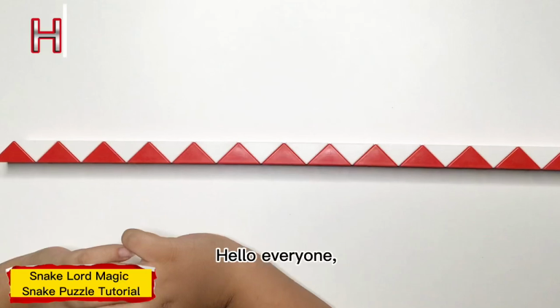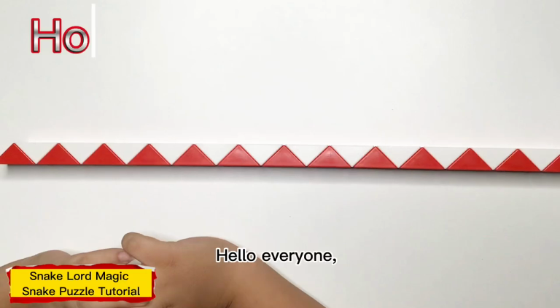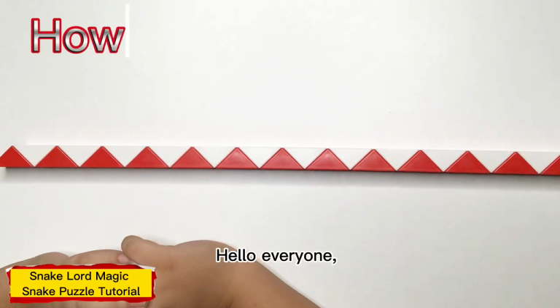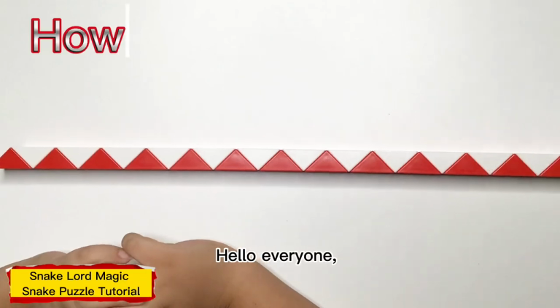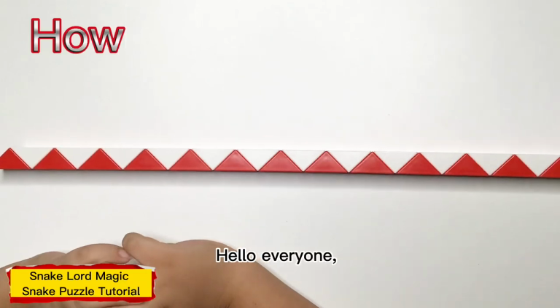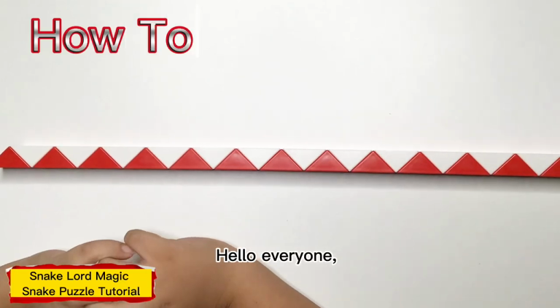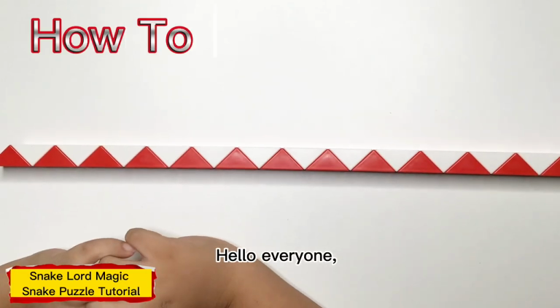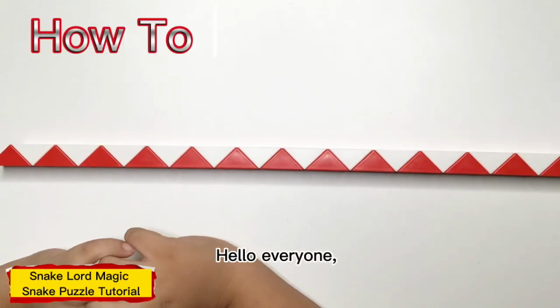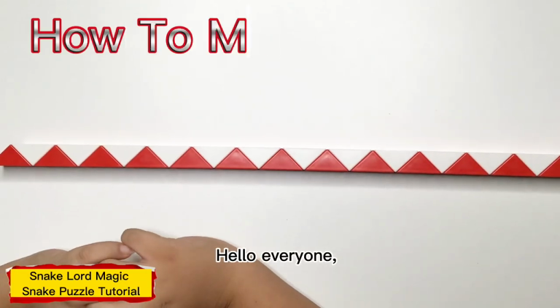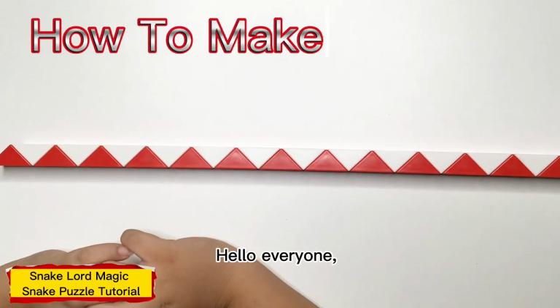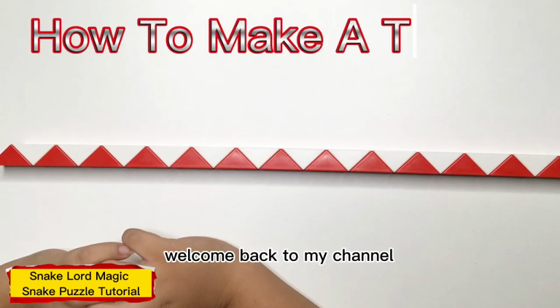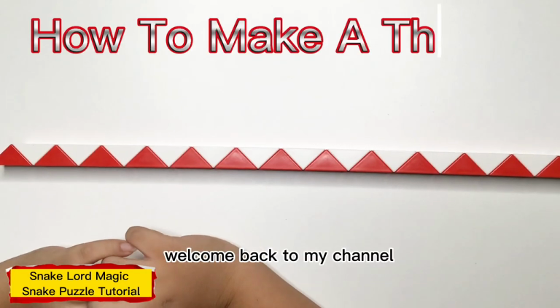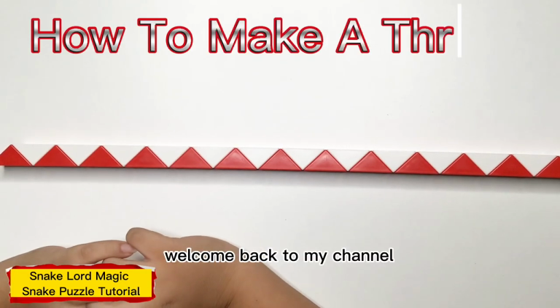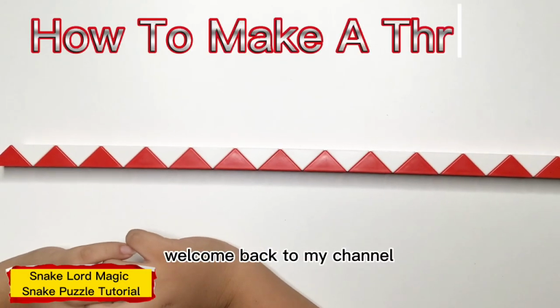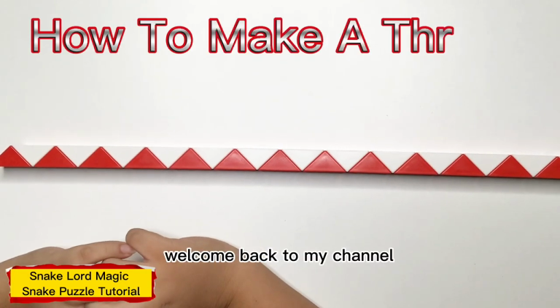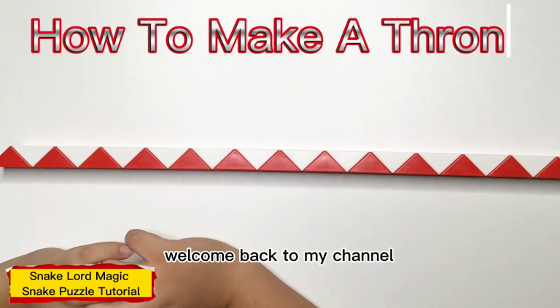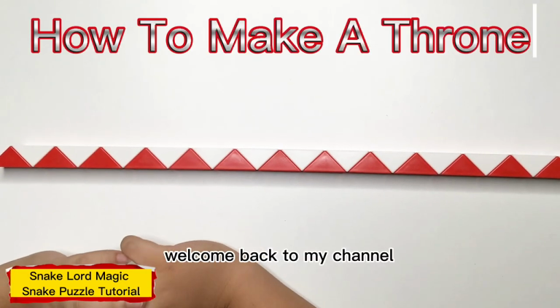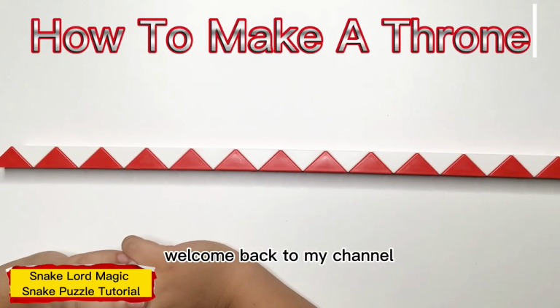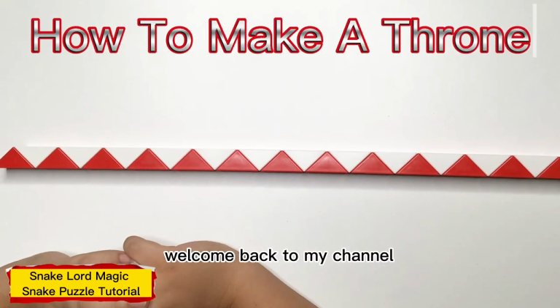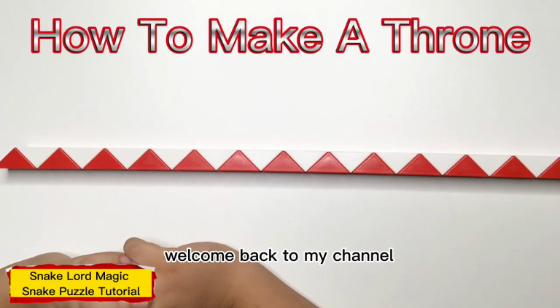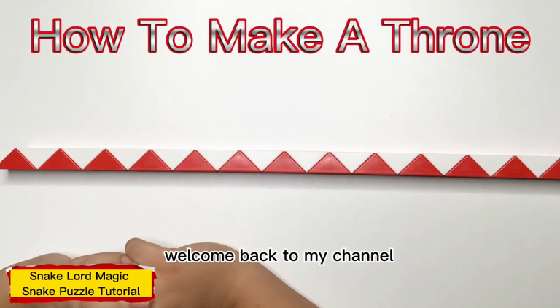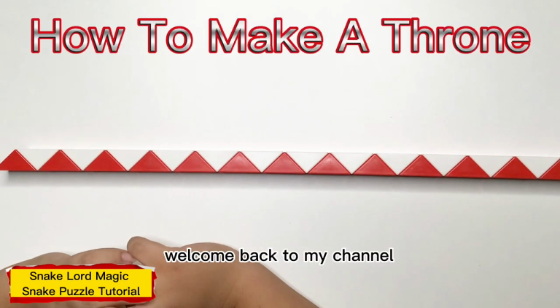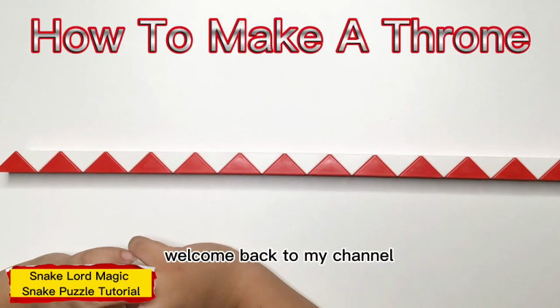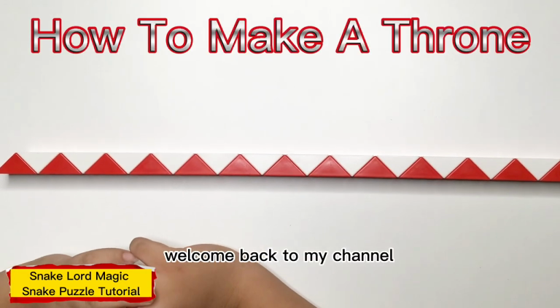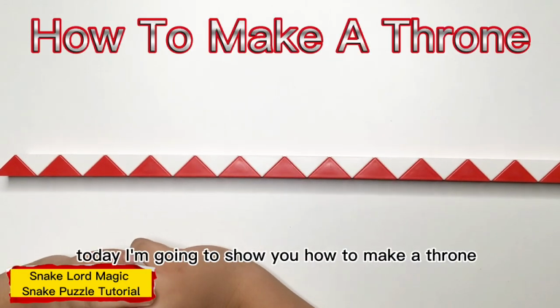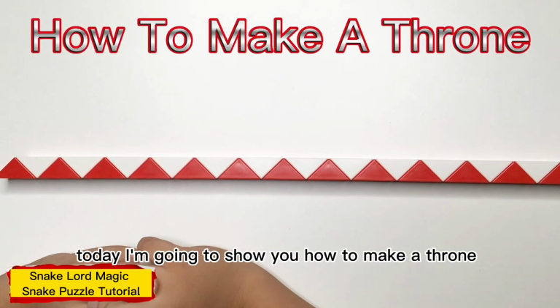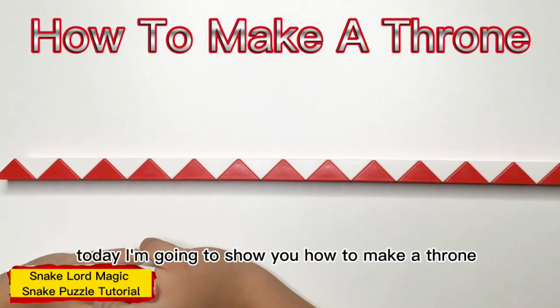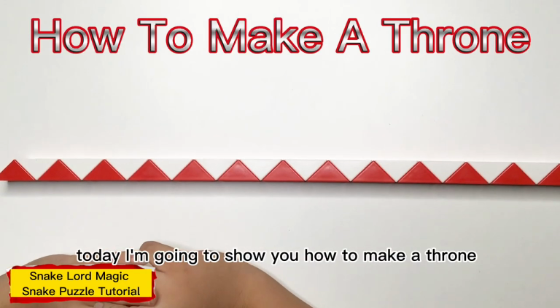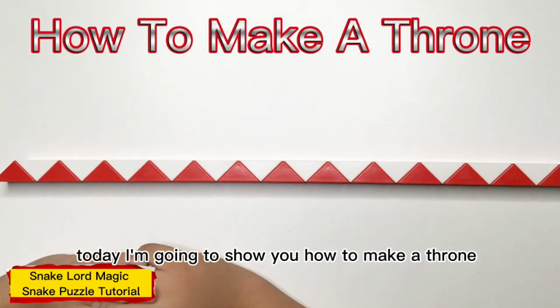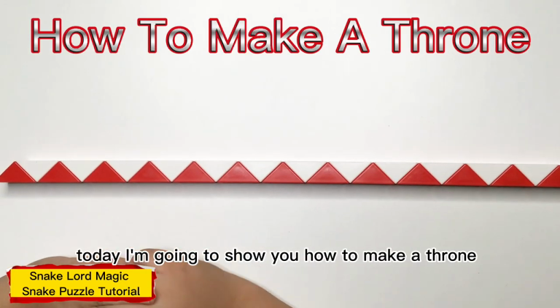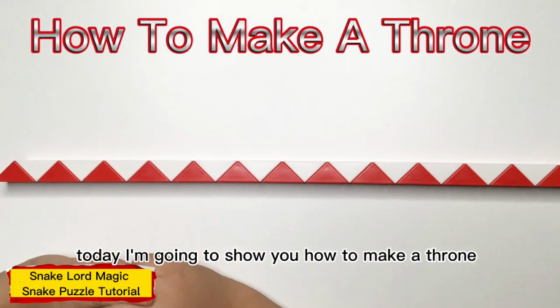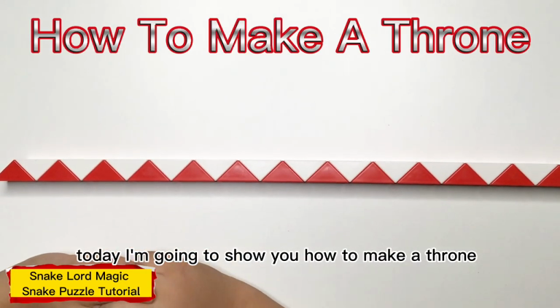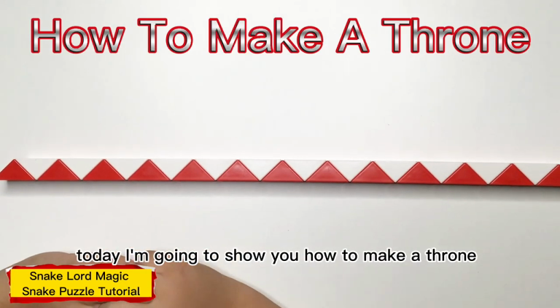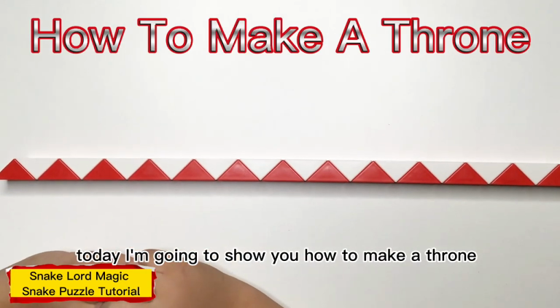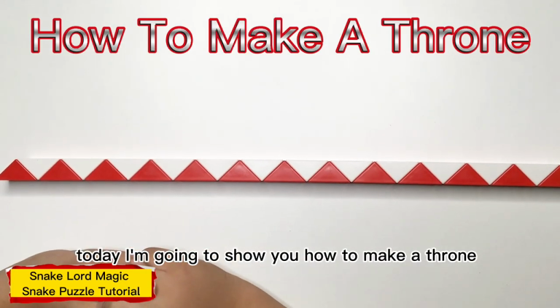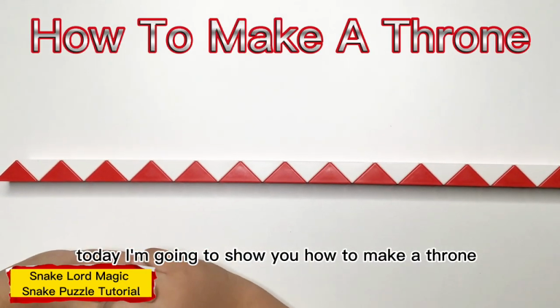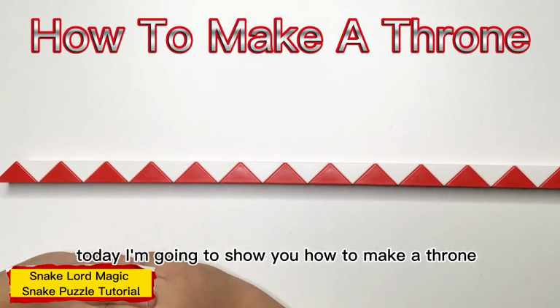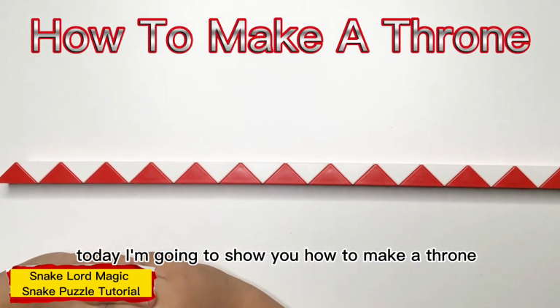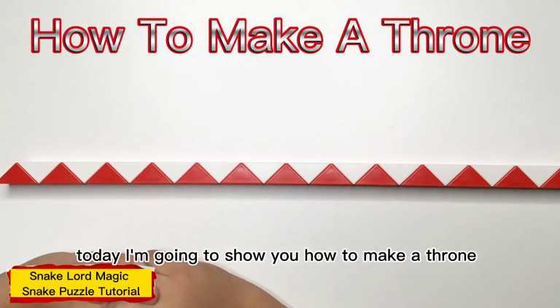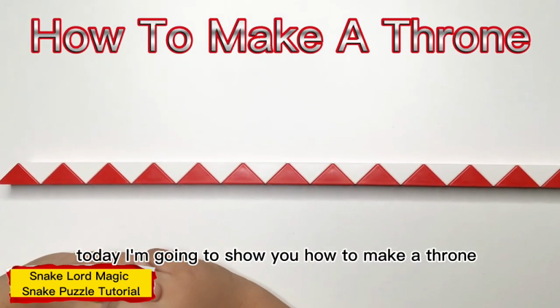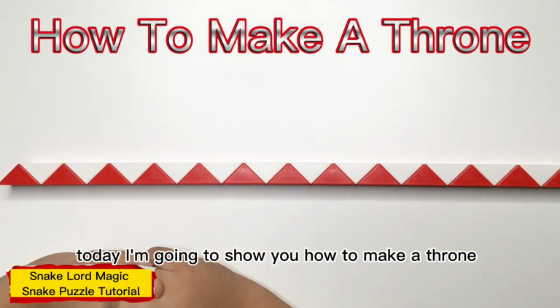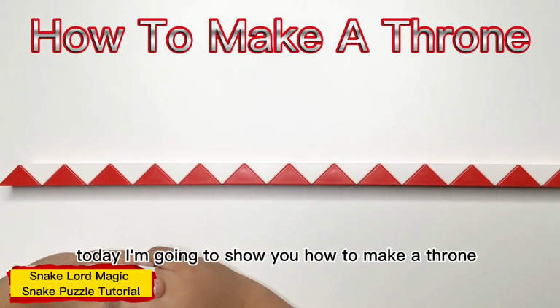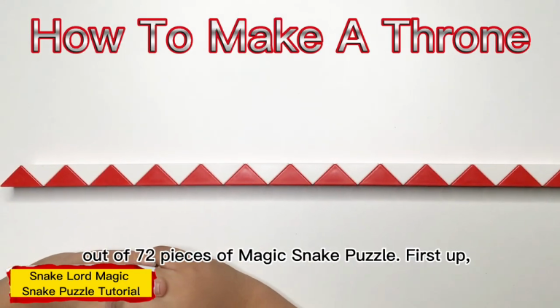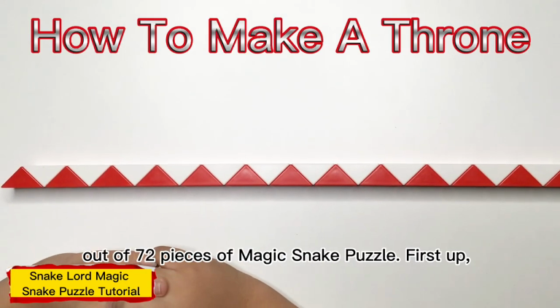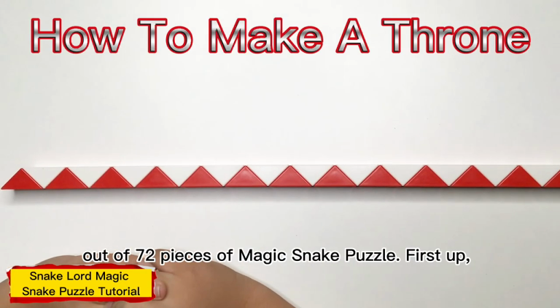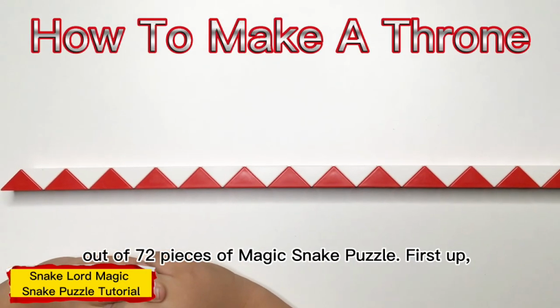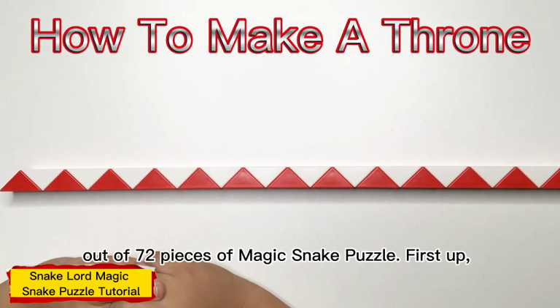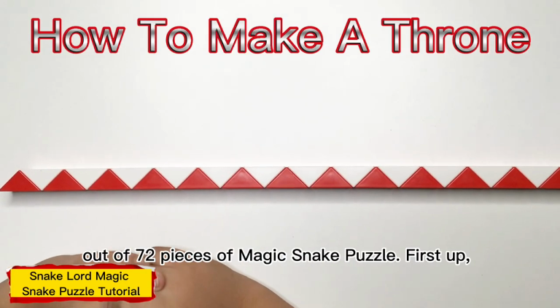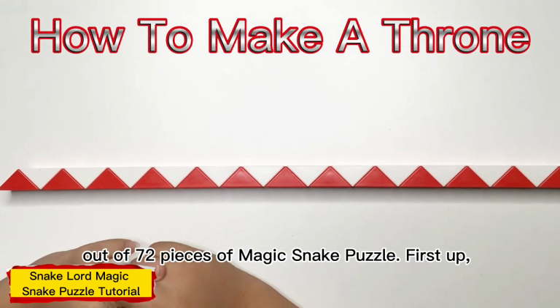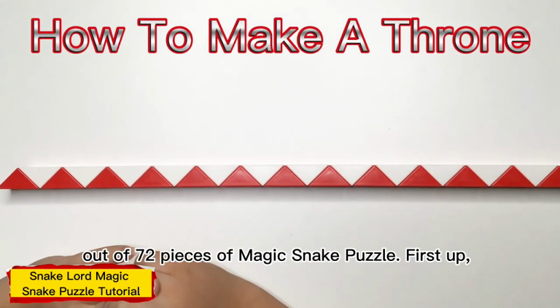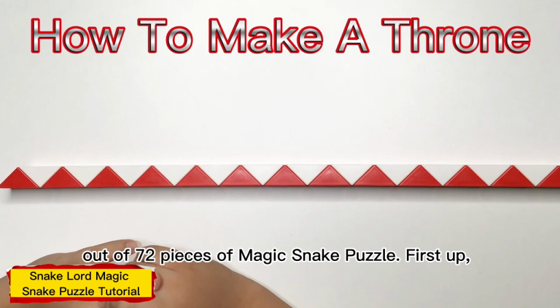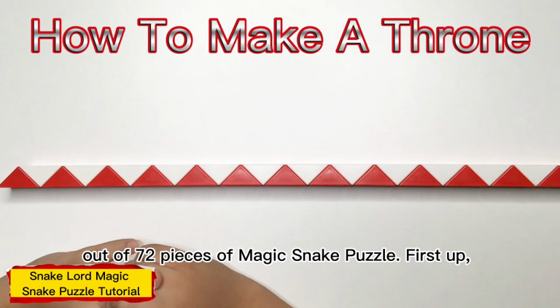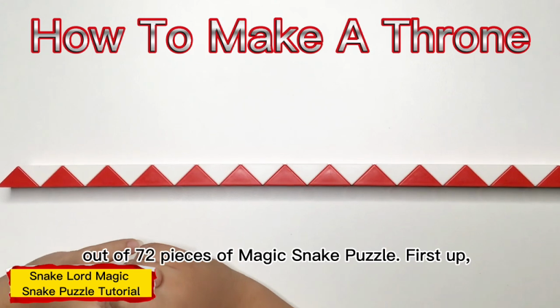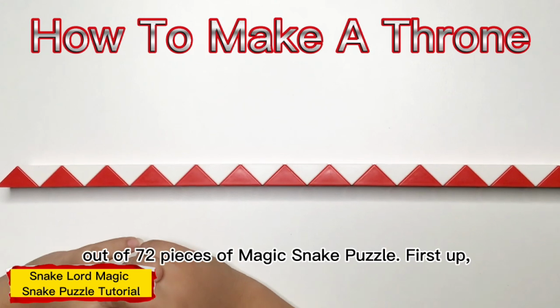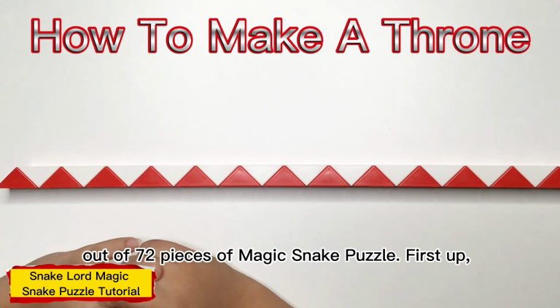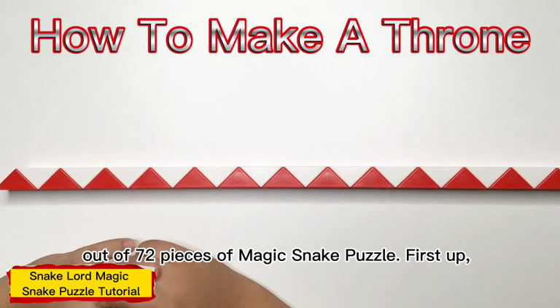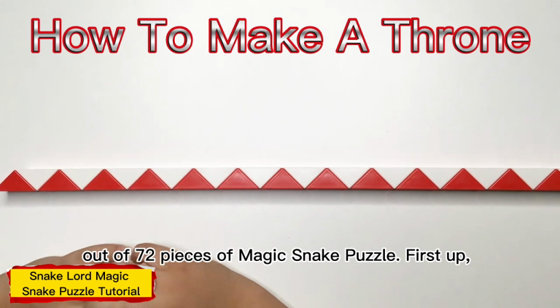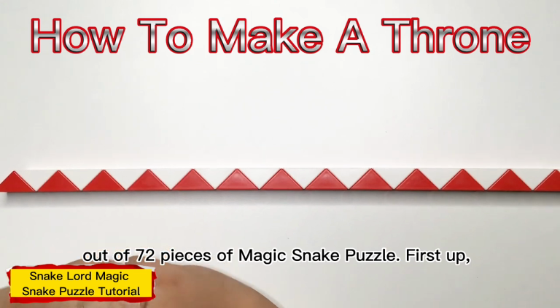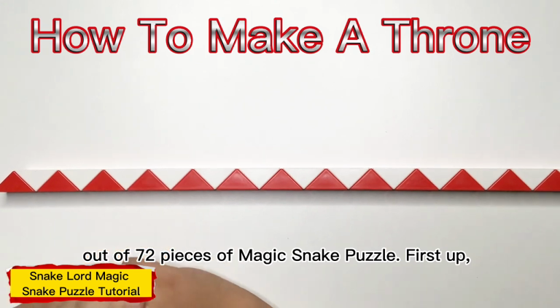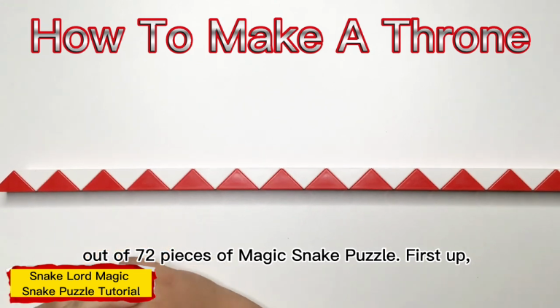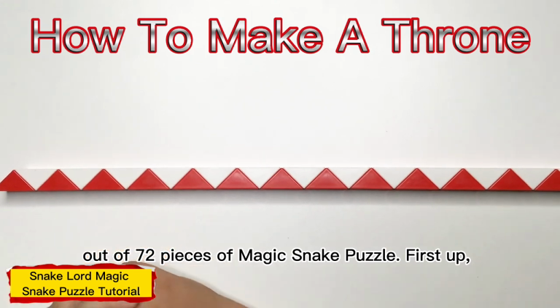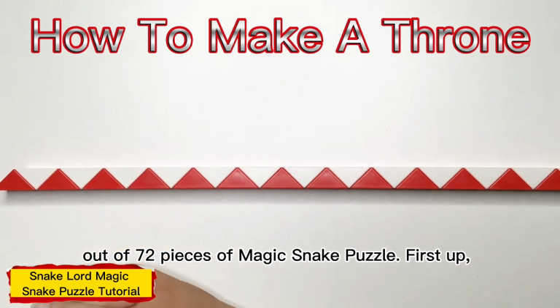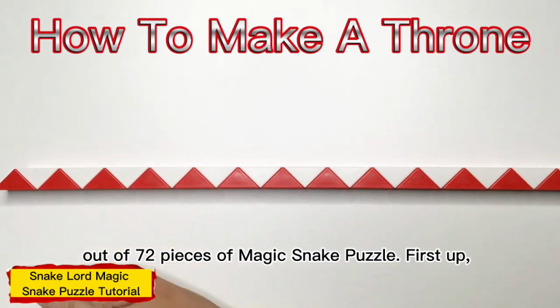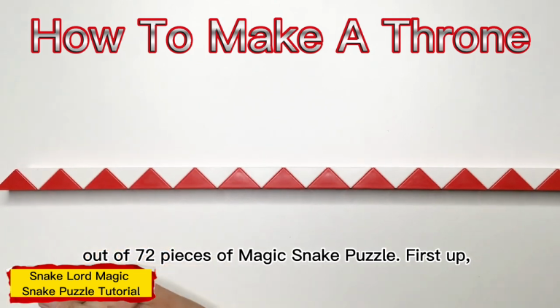Hello everyone, welcome back to my channel. Today I'm going to show you how to make a throne out of 72 pieces of magic snake mold.